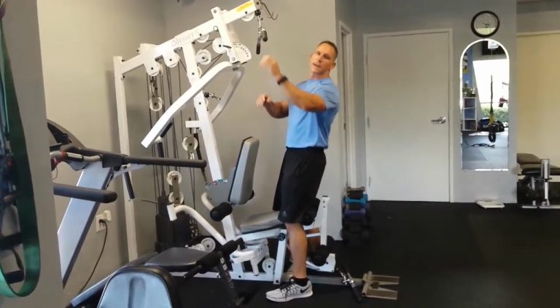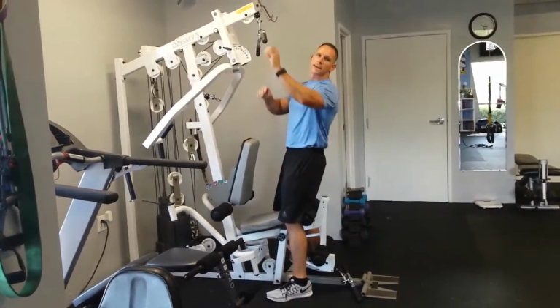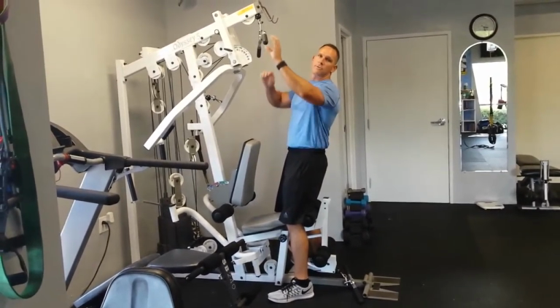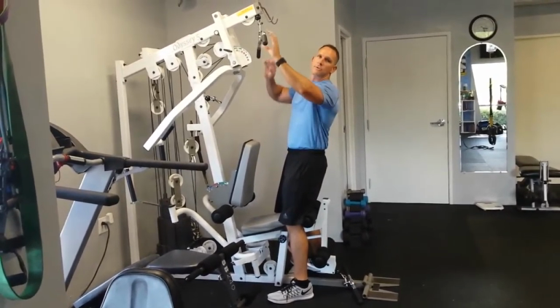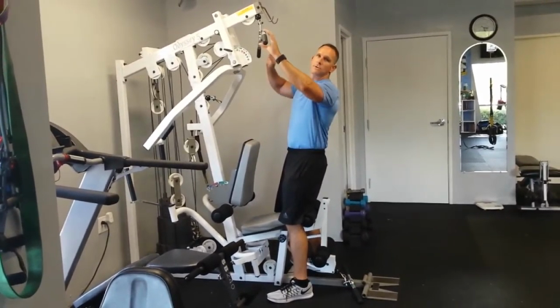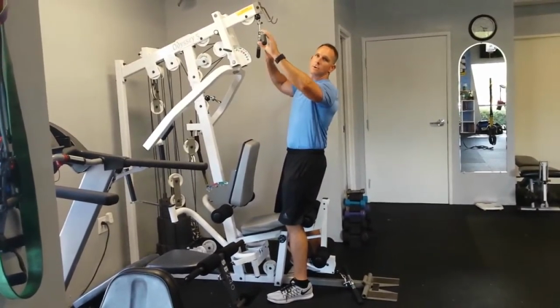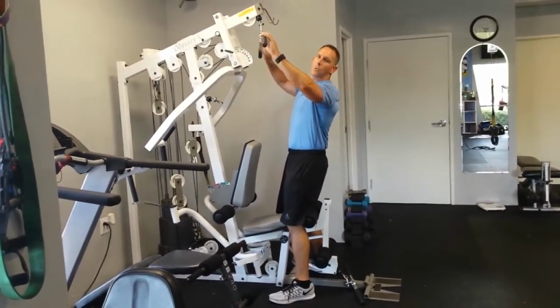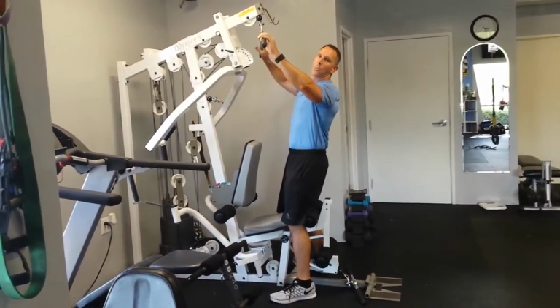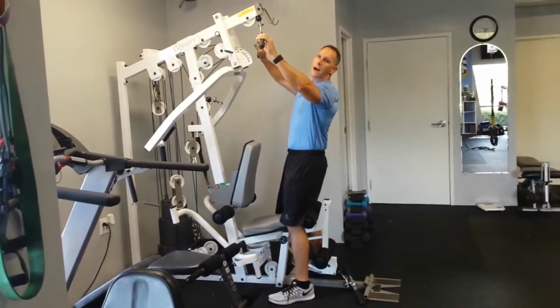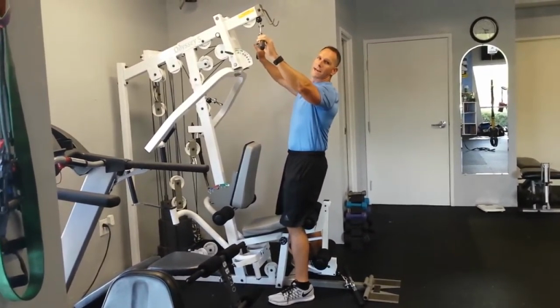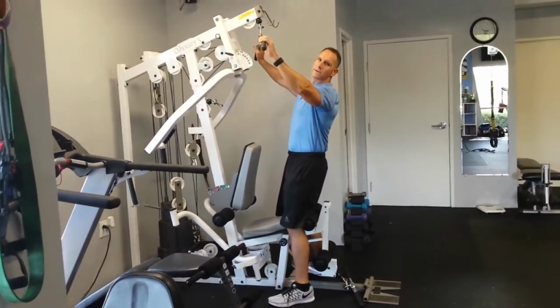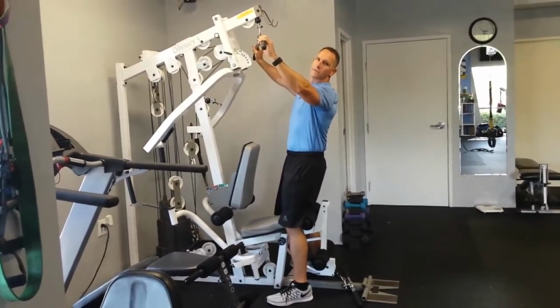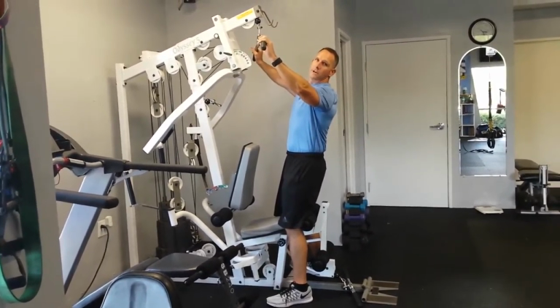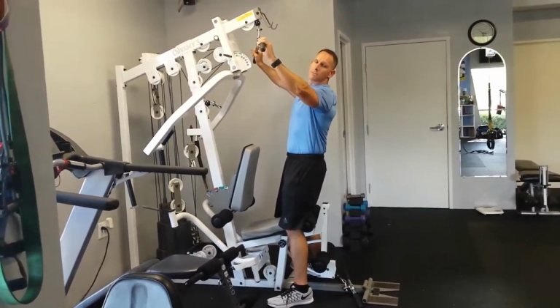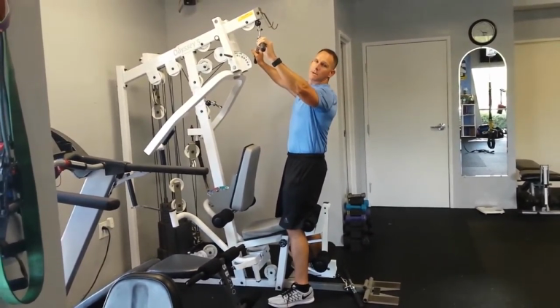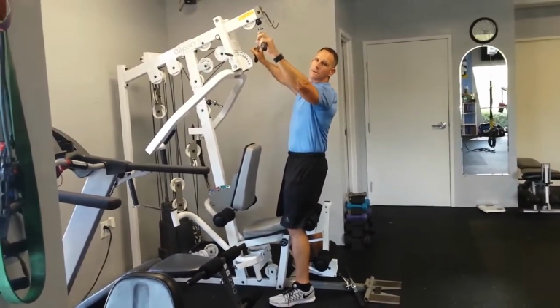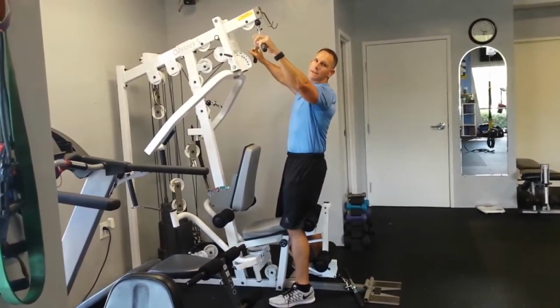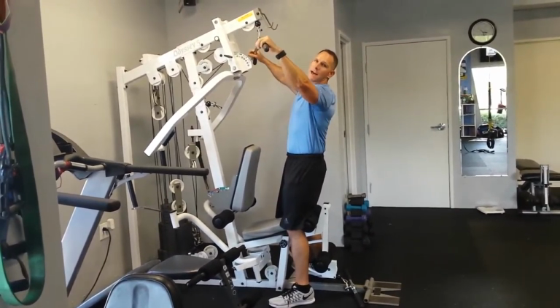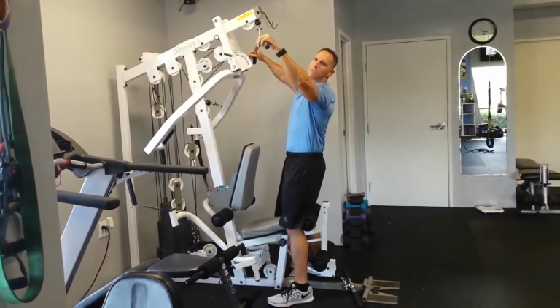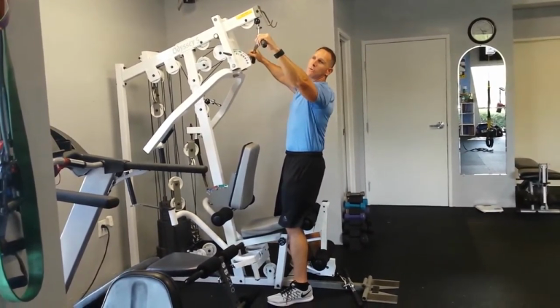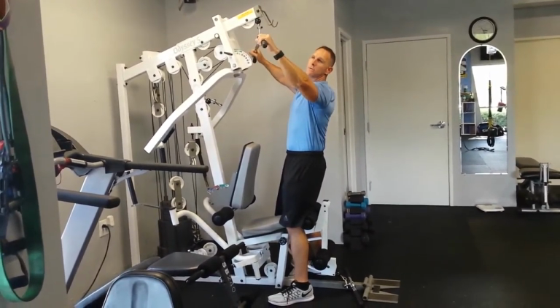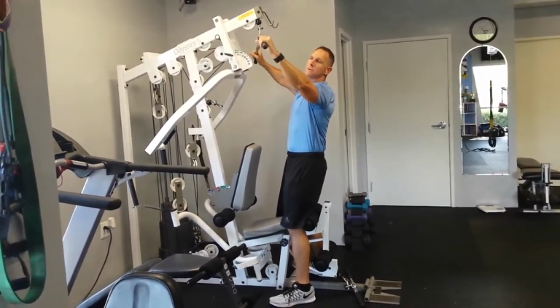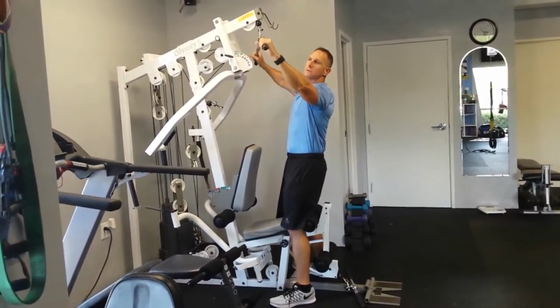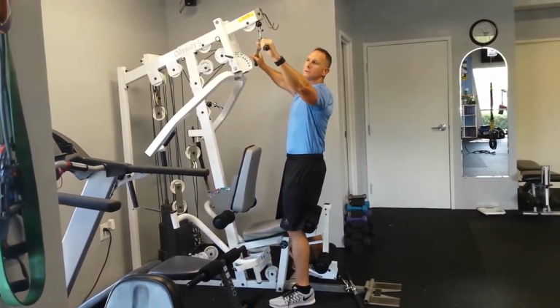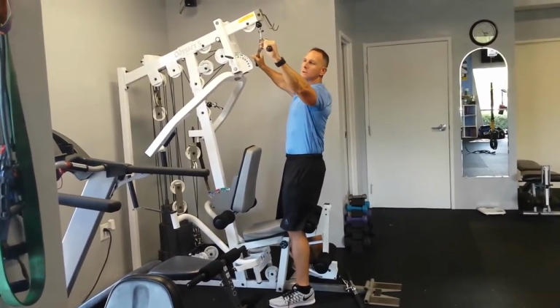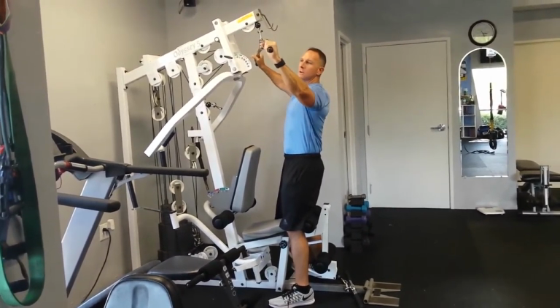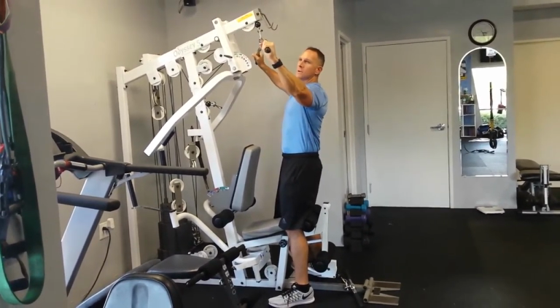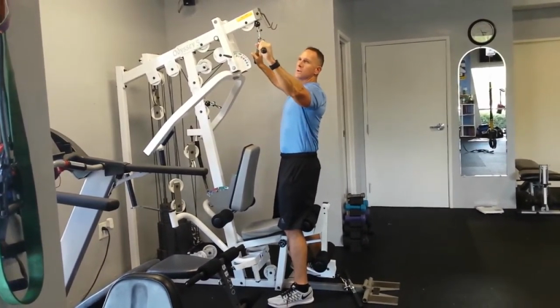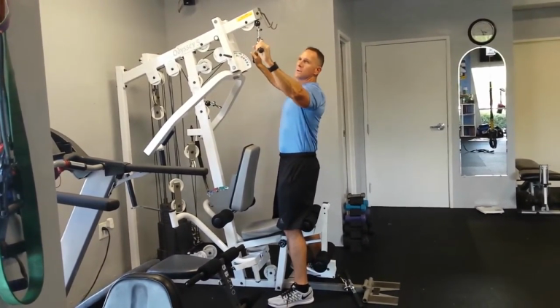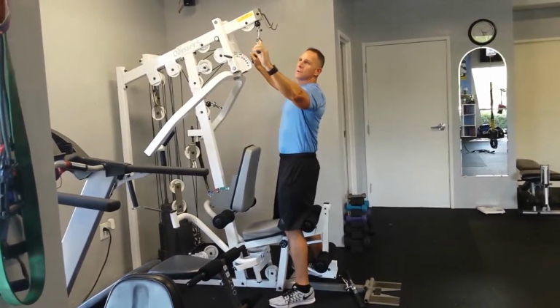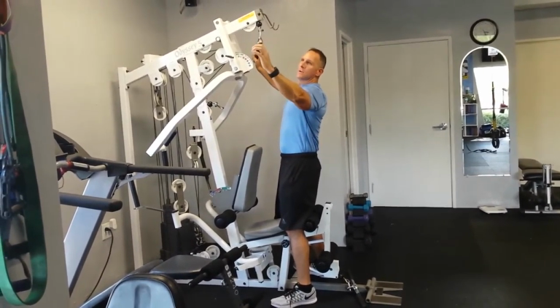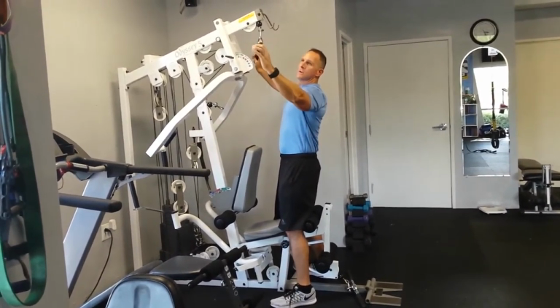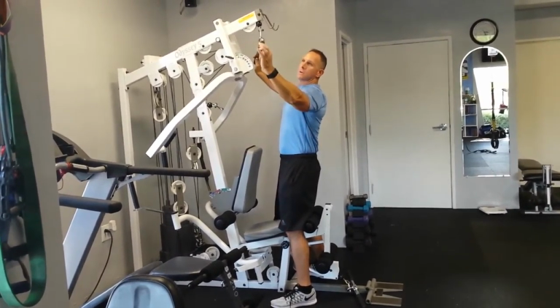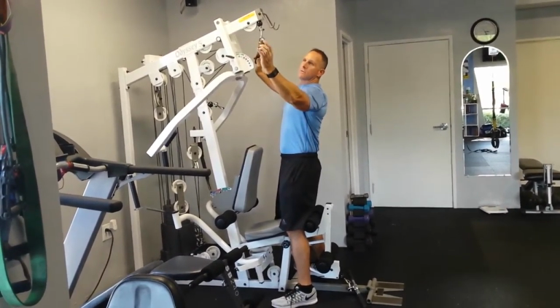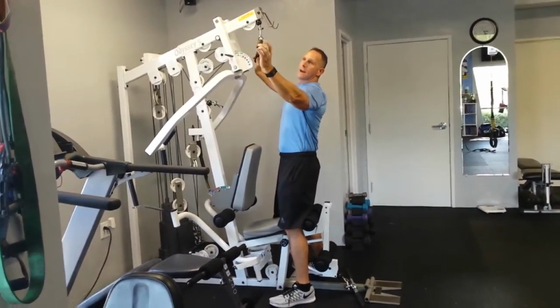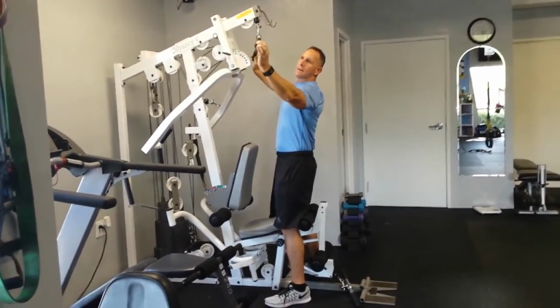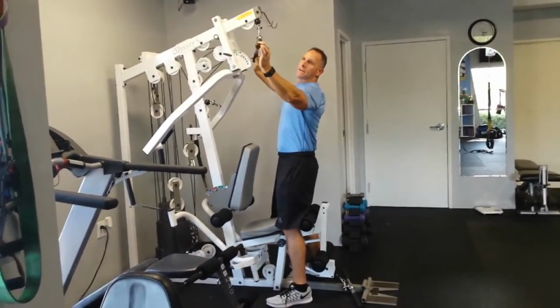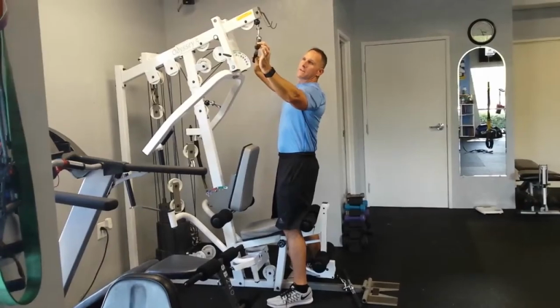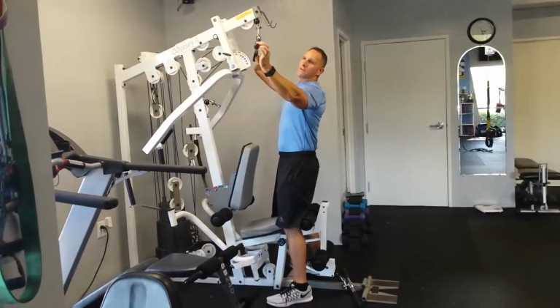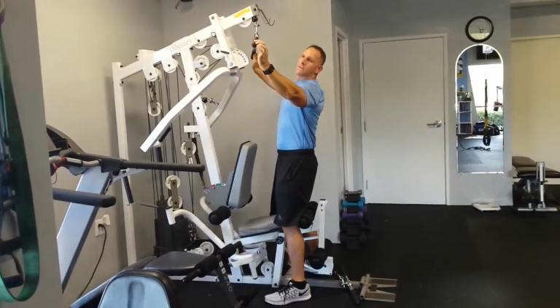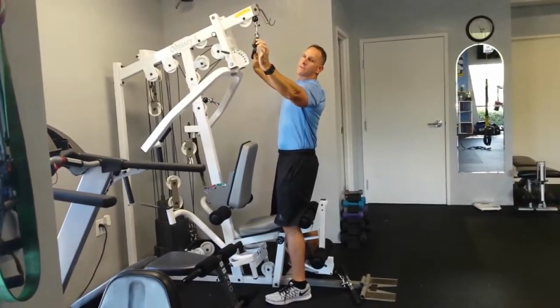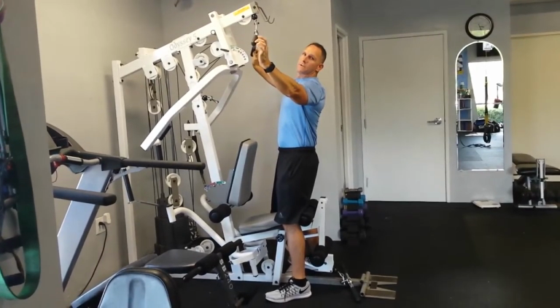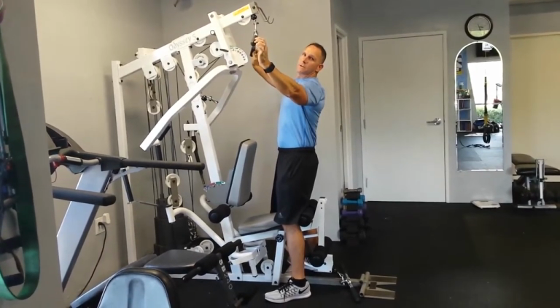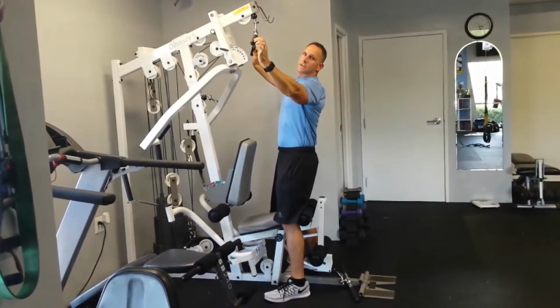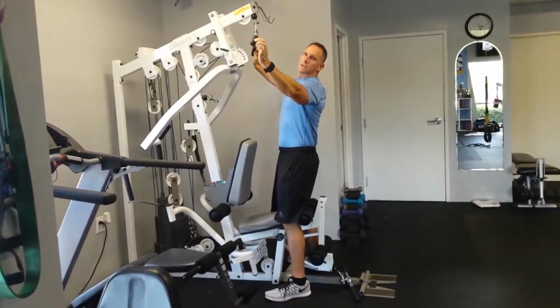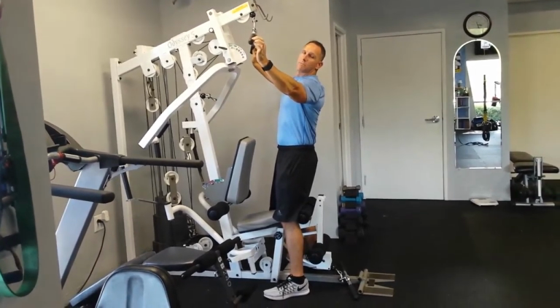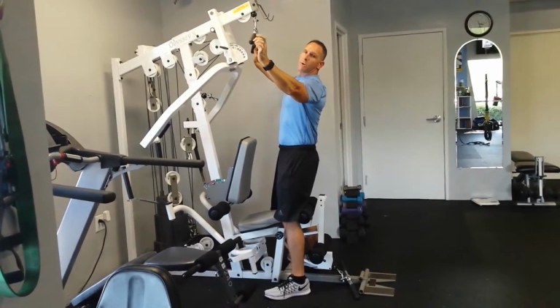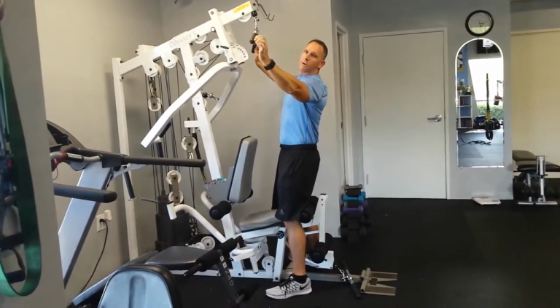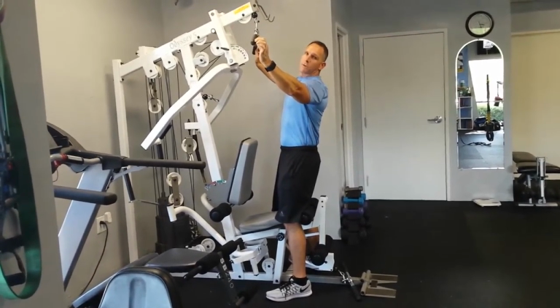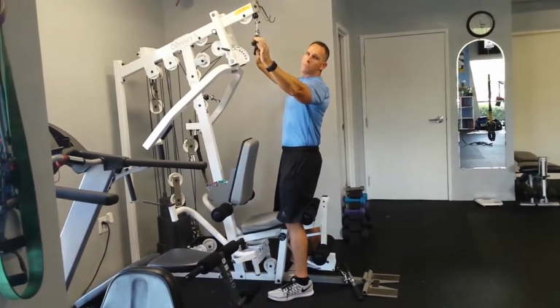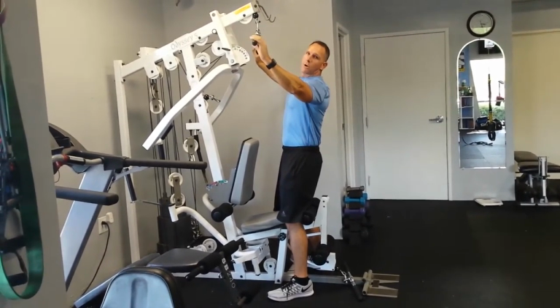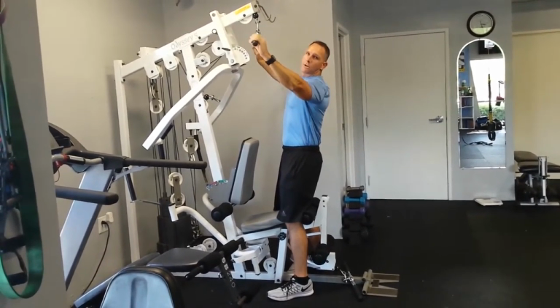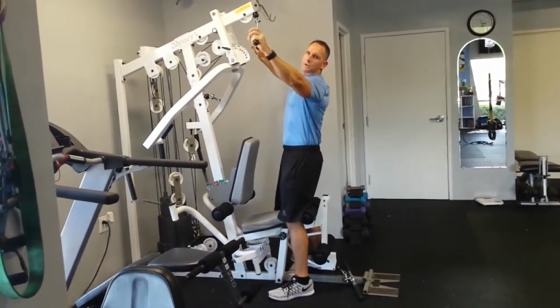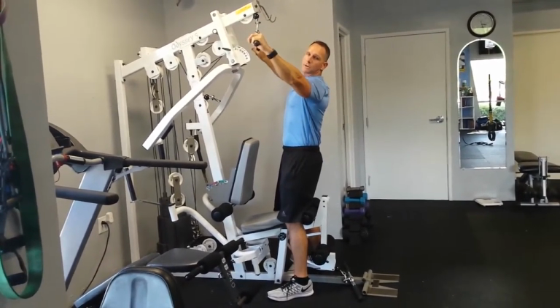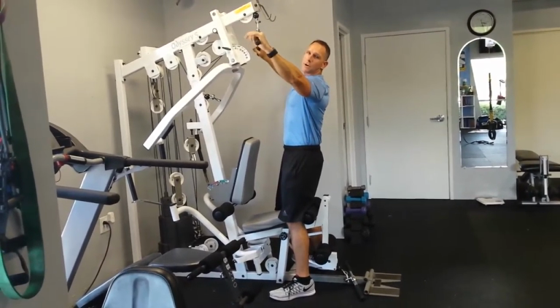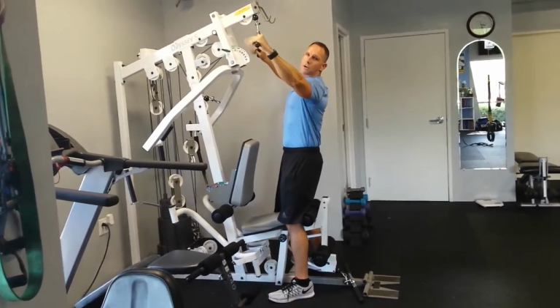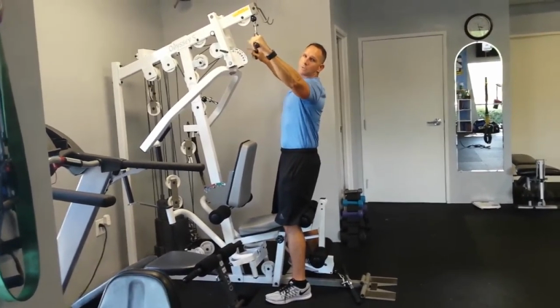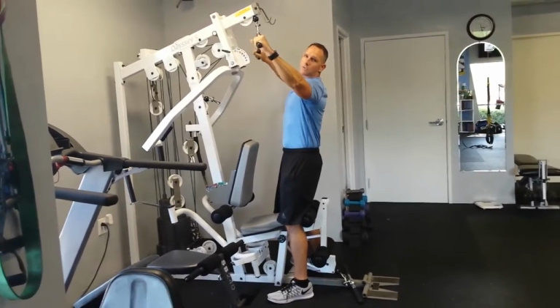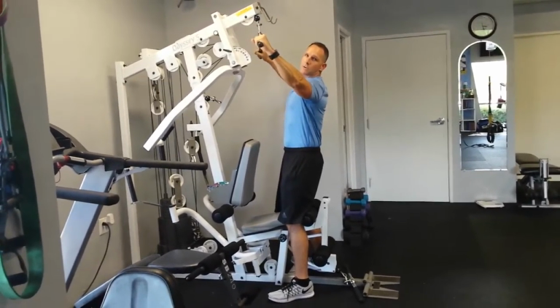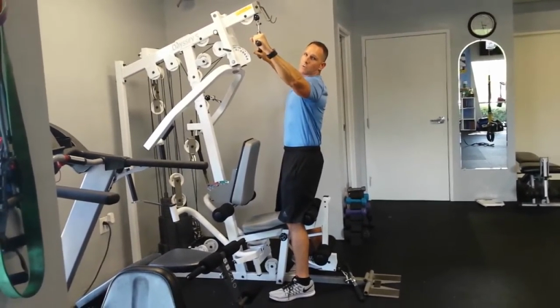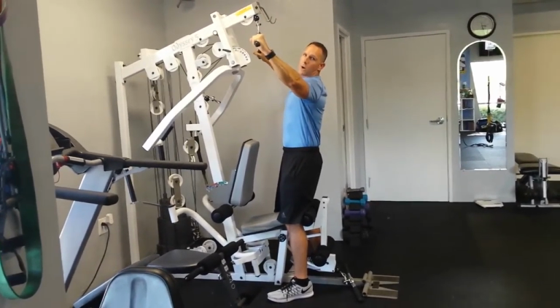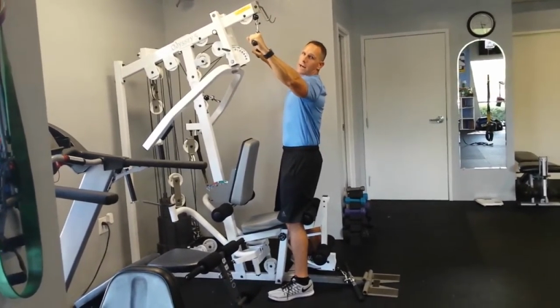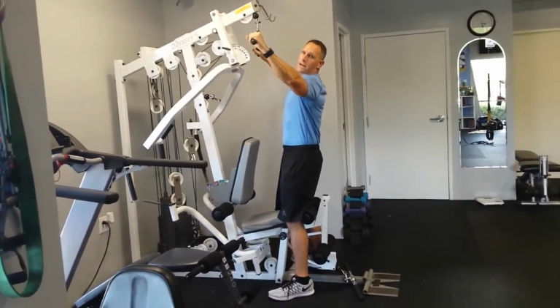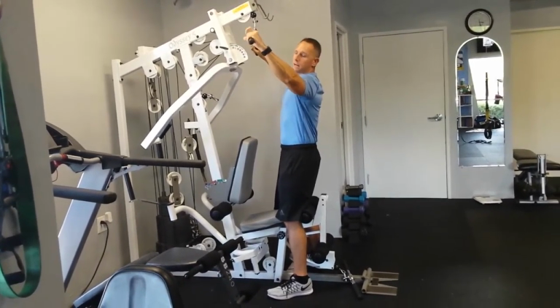Cable wide grip lat pull. Grabbing at the furthest part of the bar so your arms are really wide.